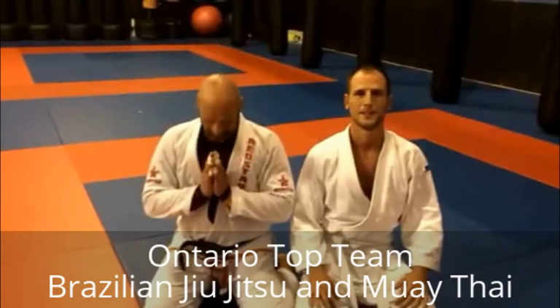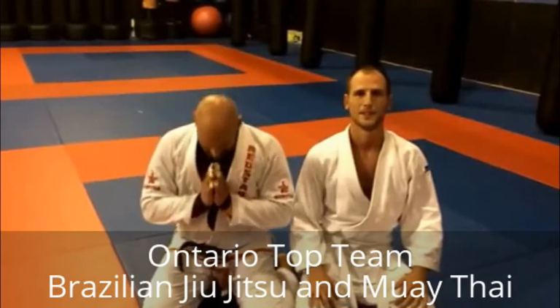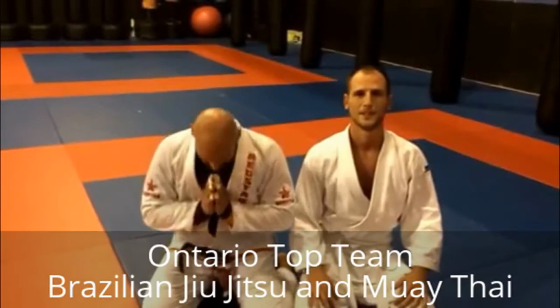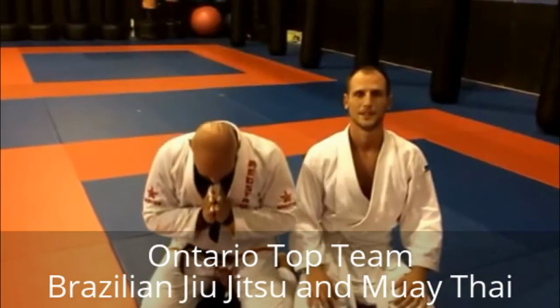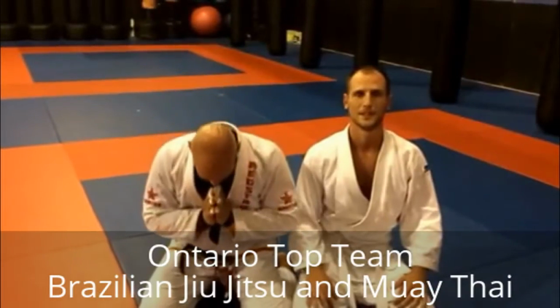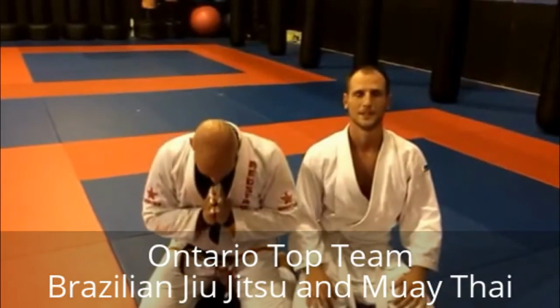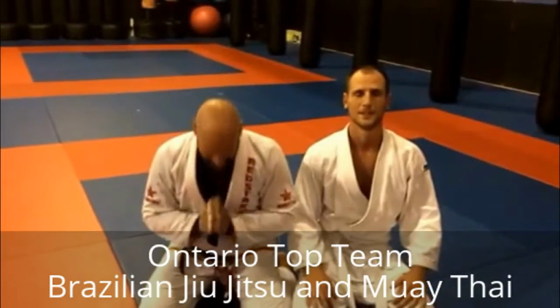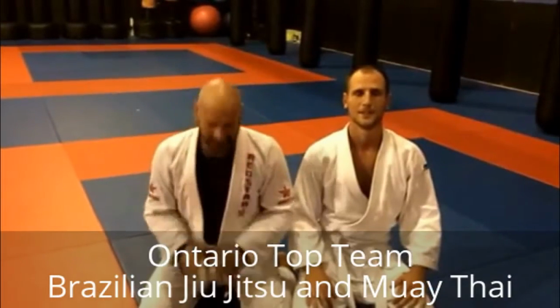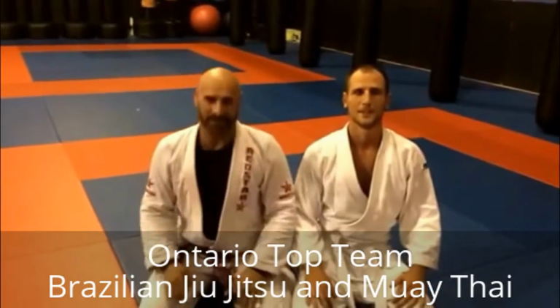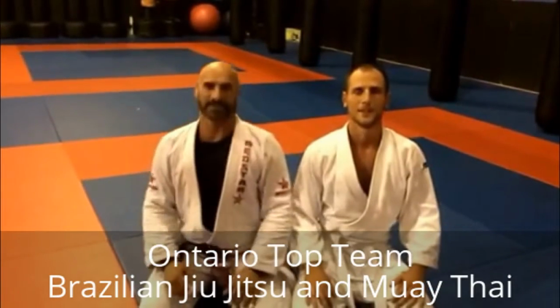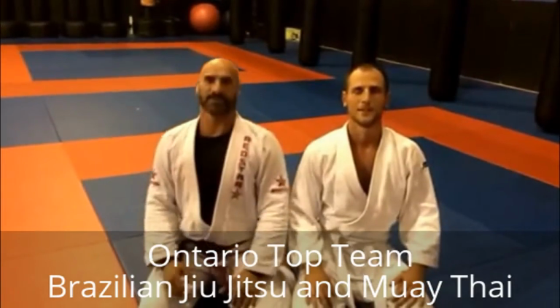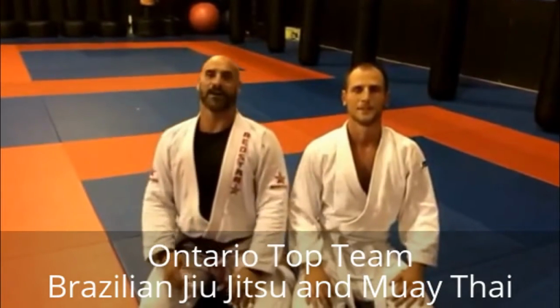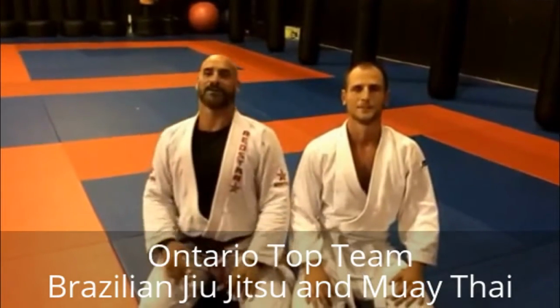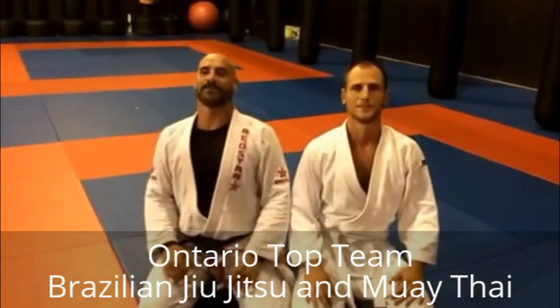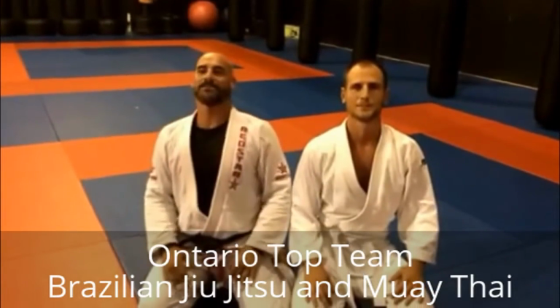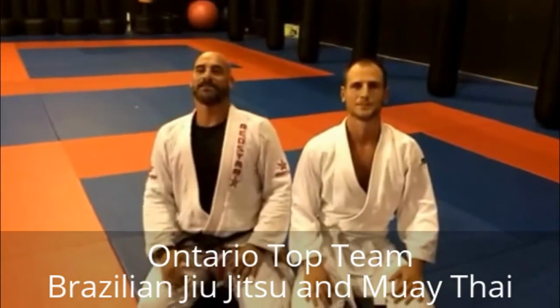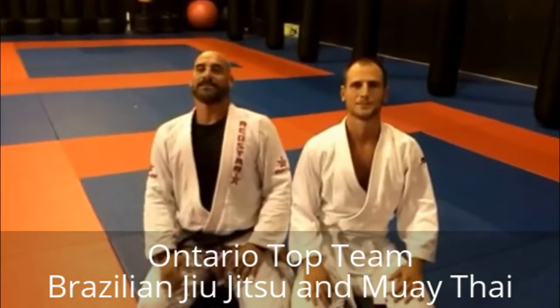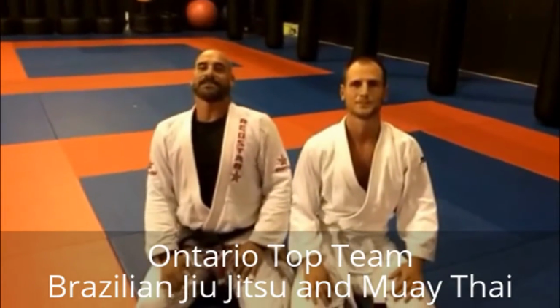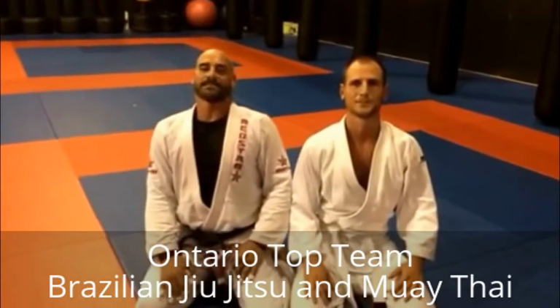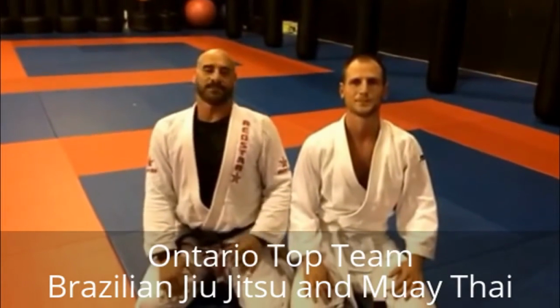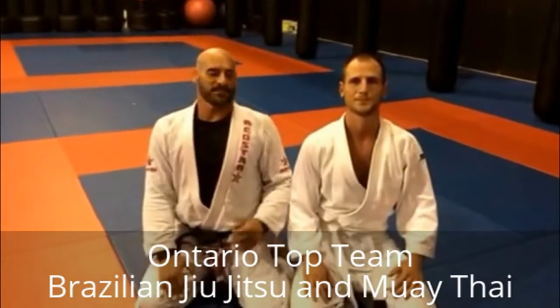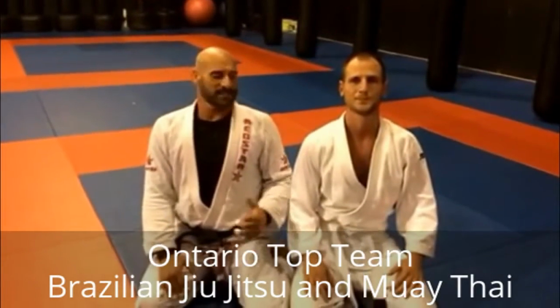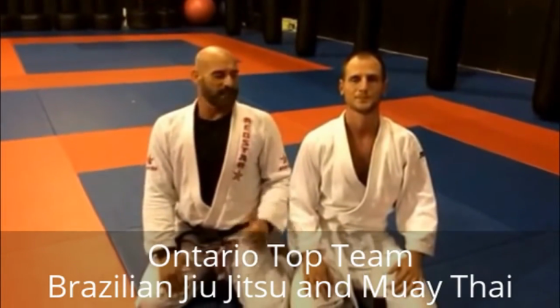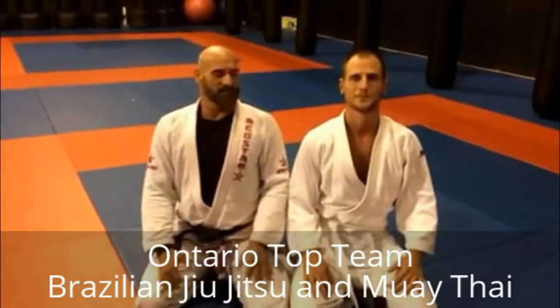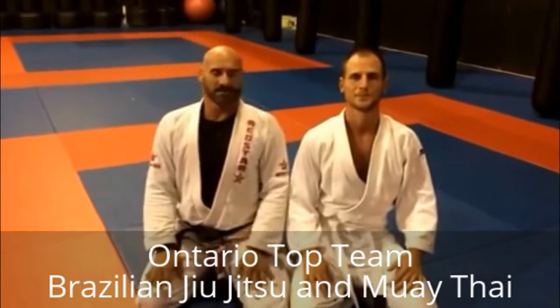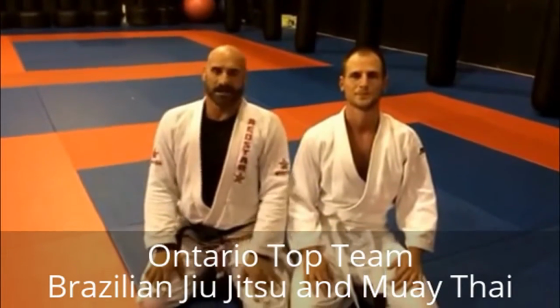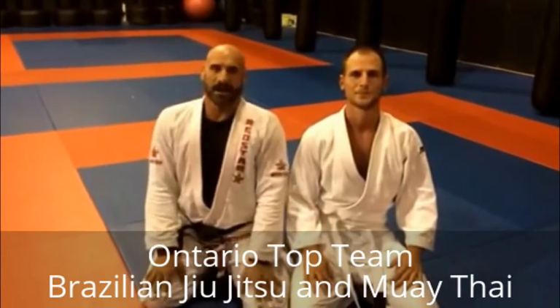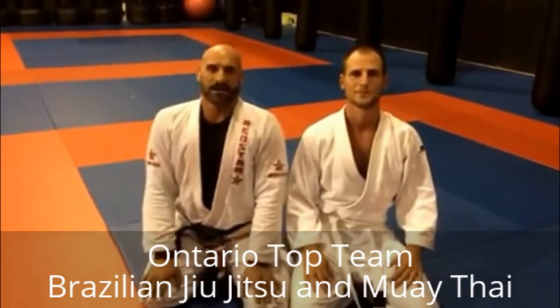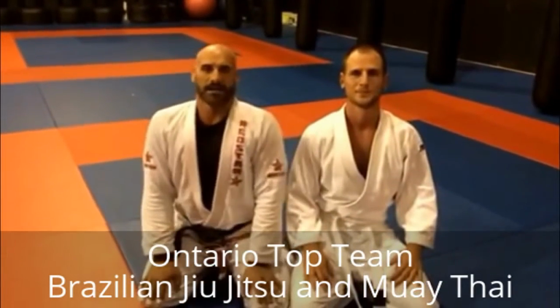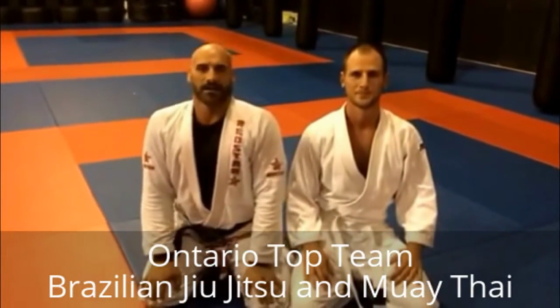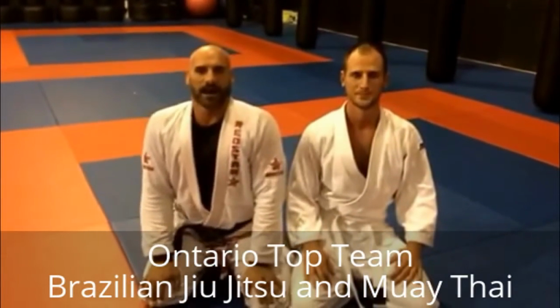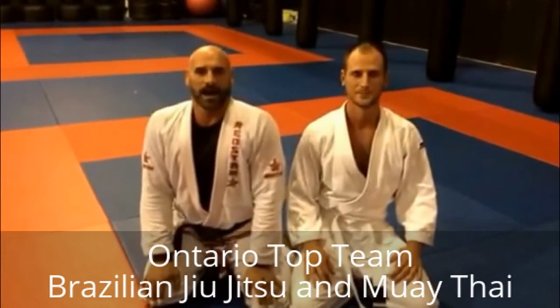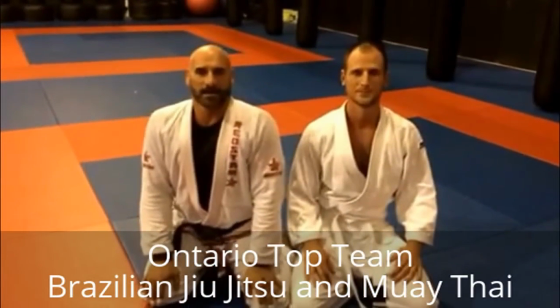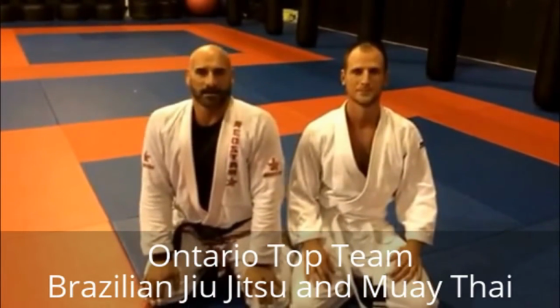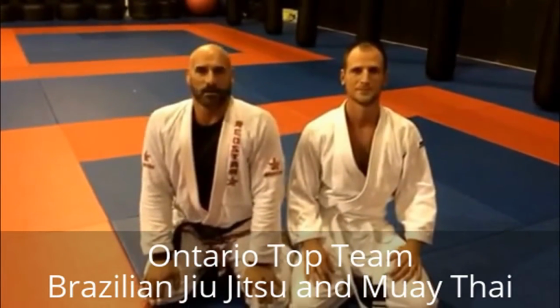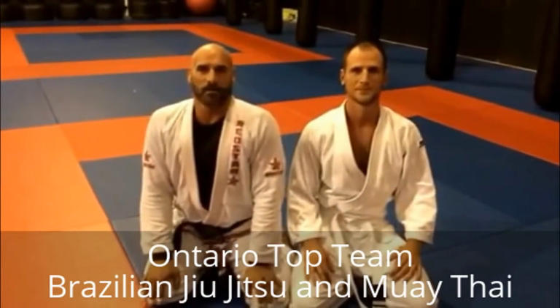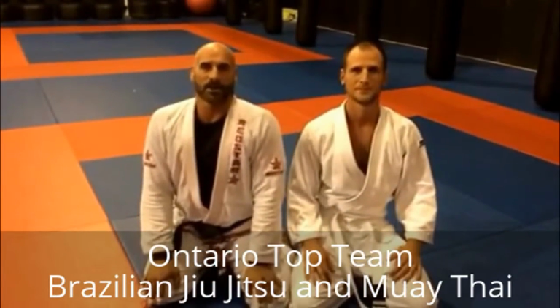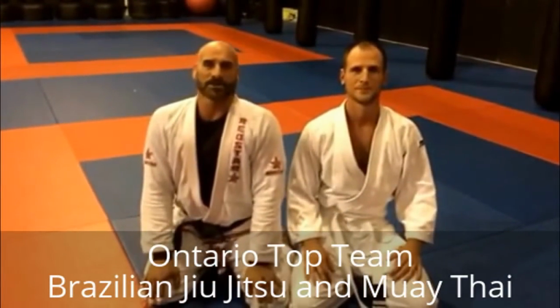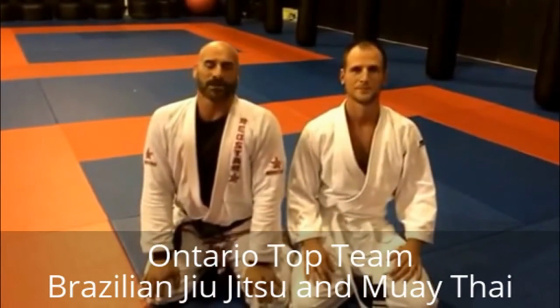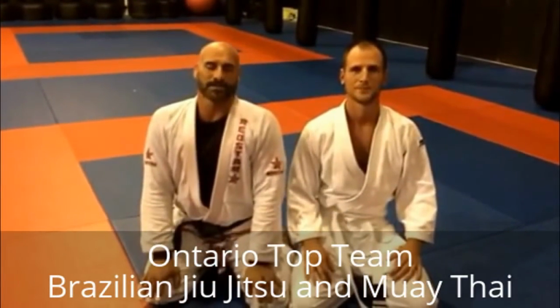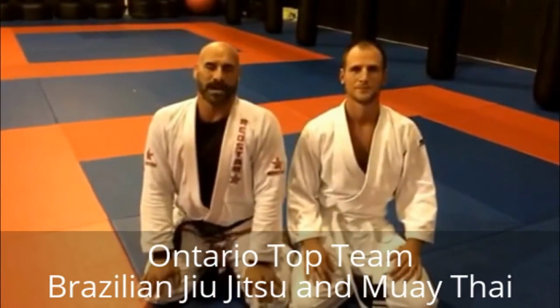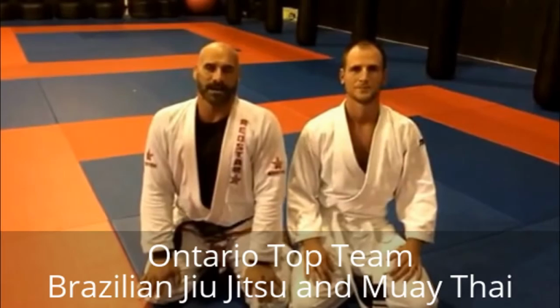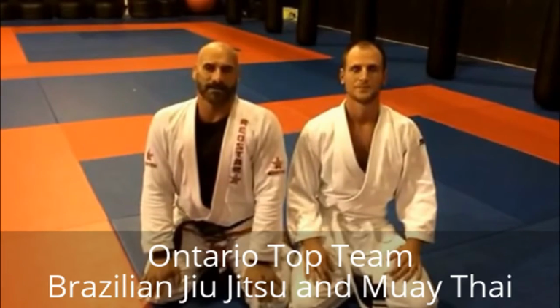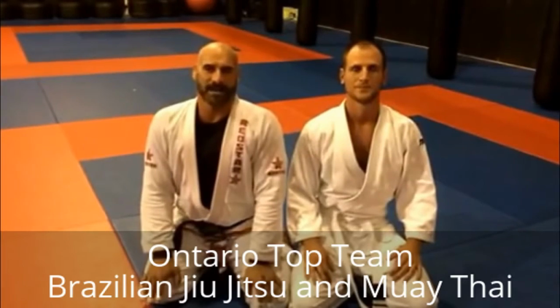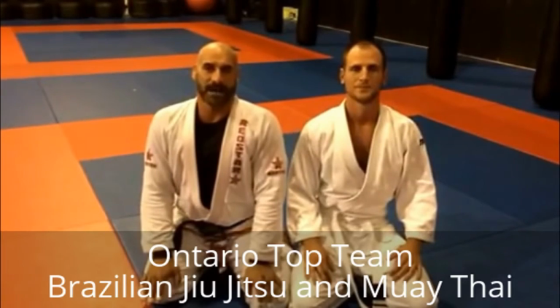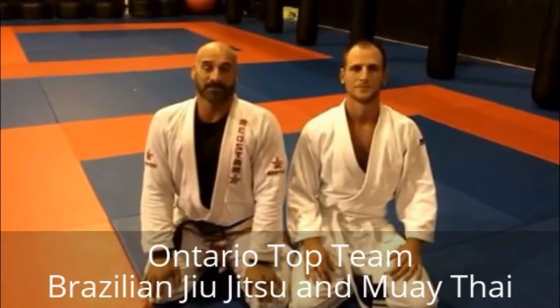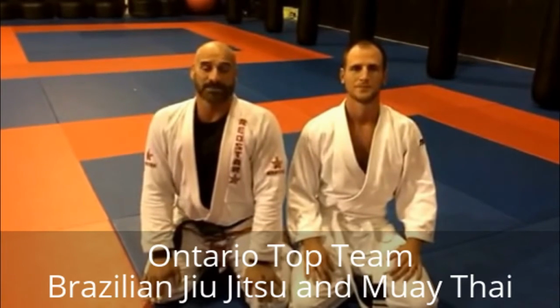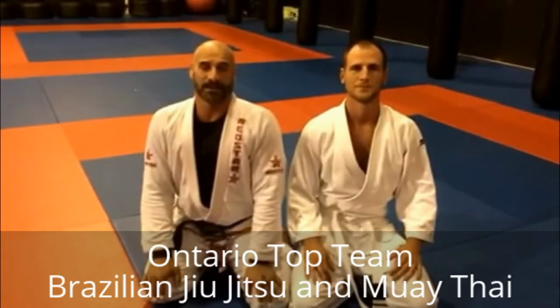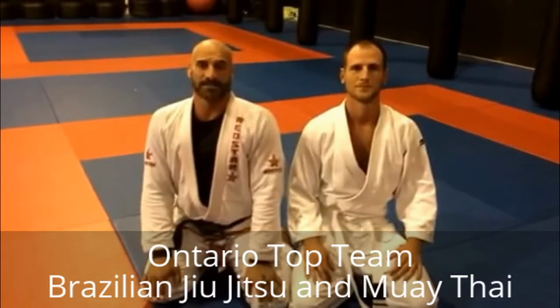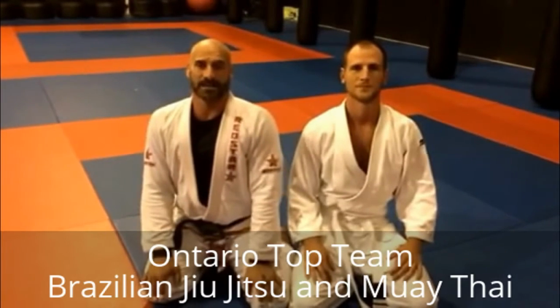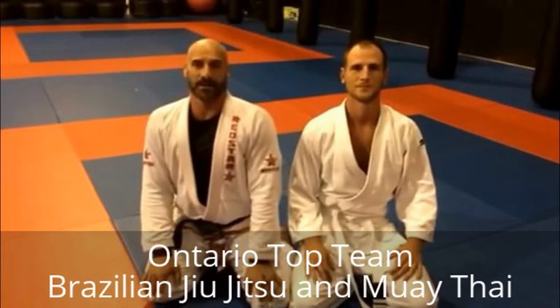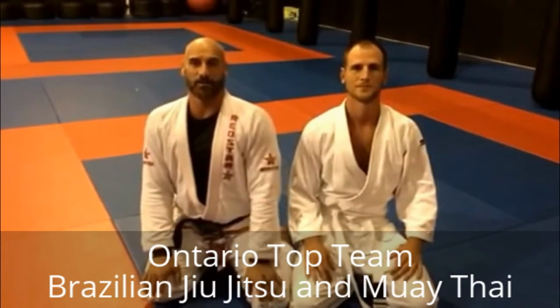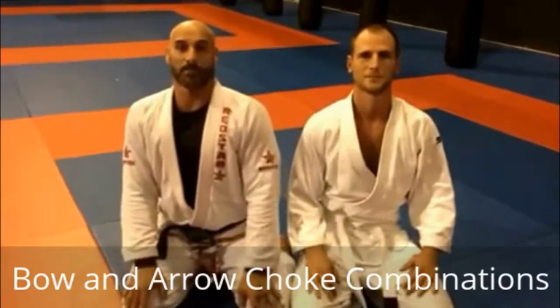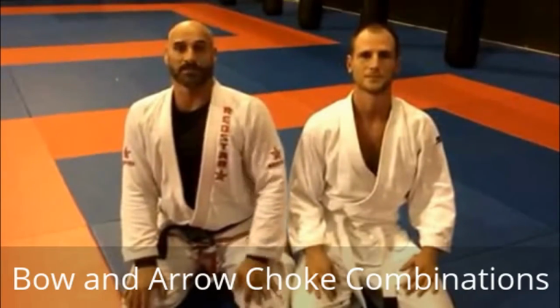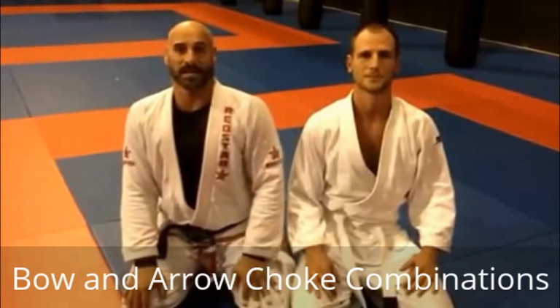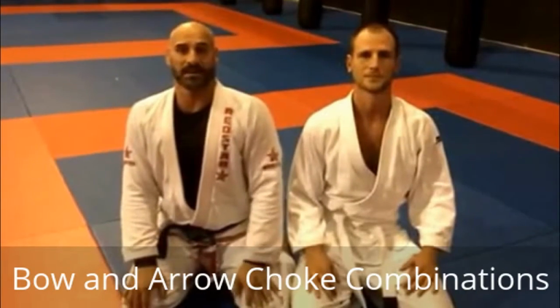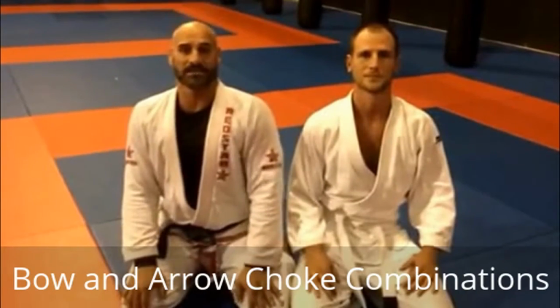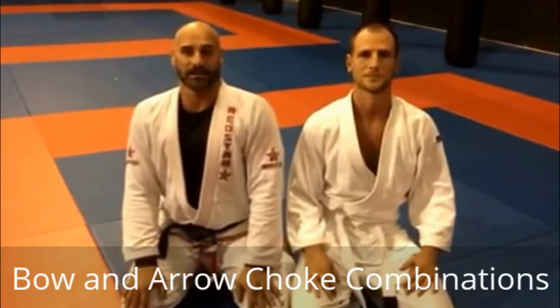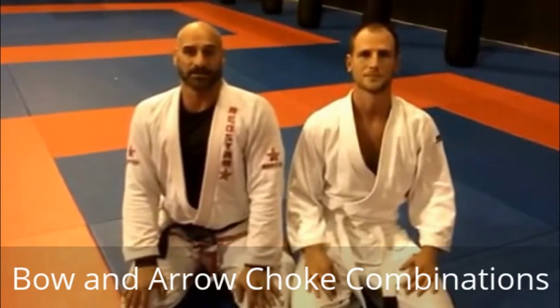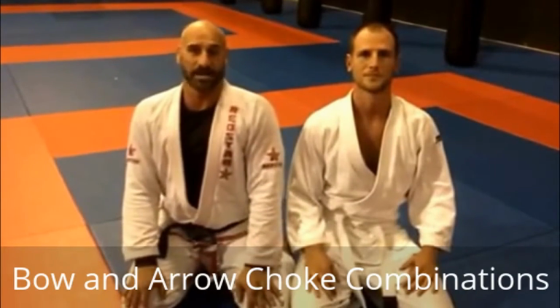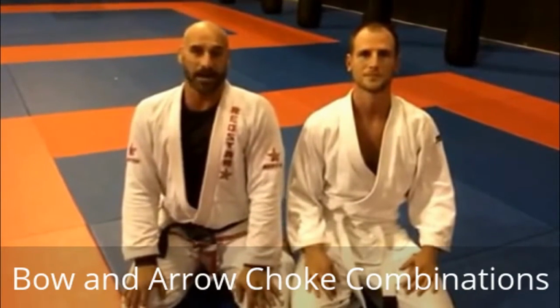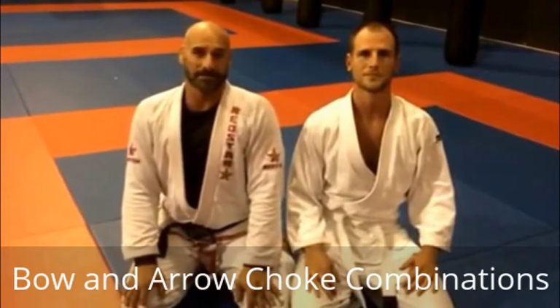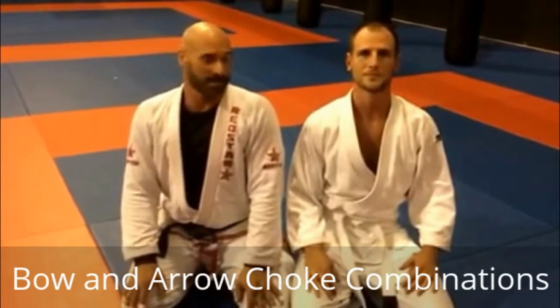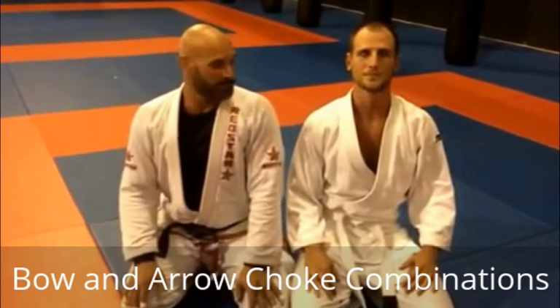Peace and Love, Strength and Honour. Samir Saif here at Global Martial Arts Academy in Hamilton, Ontario, representing the Ontario Top Team.